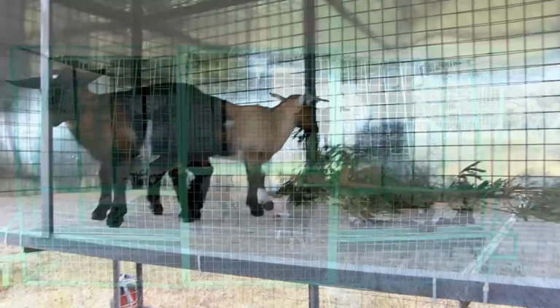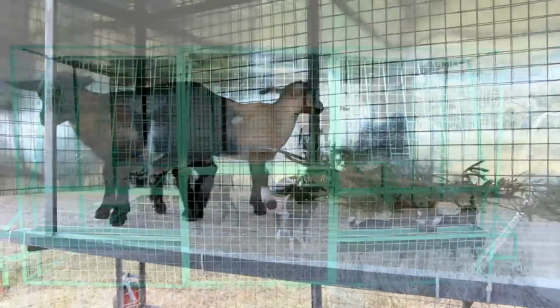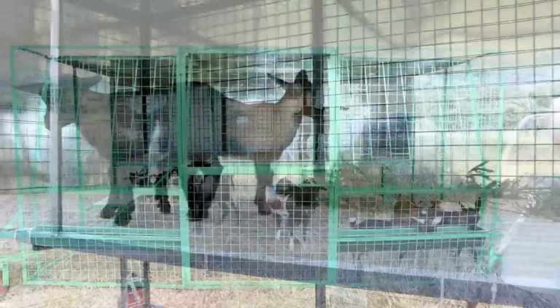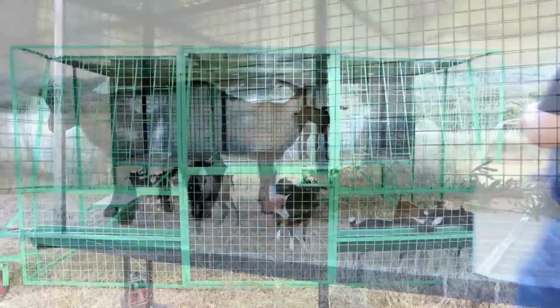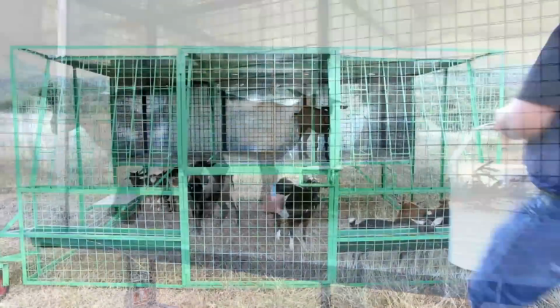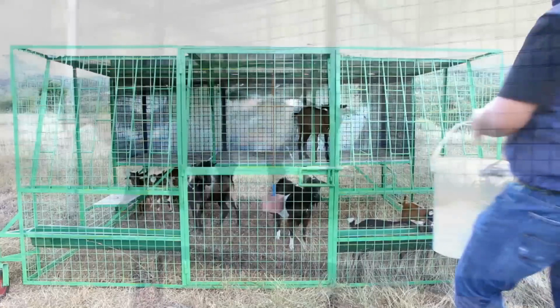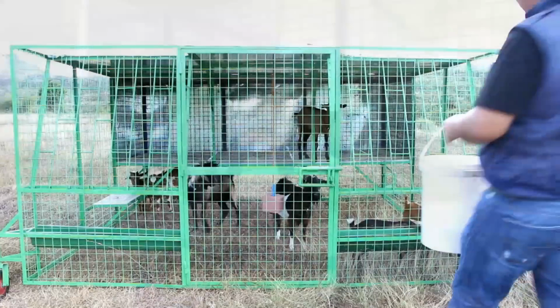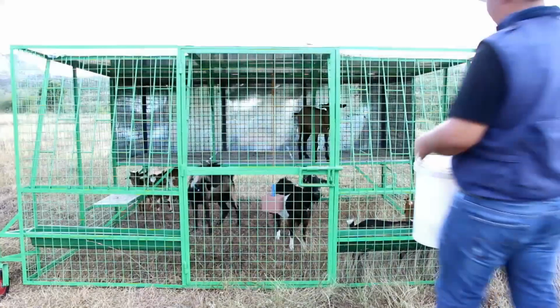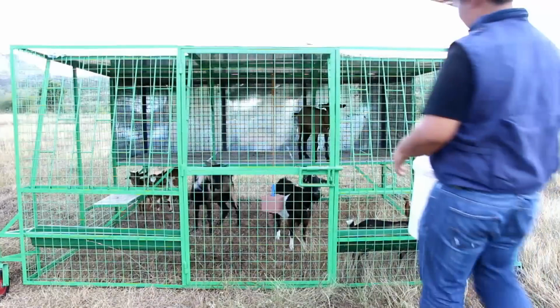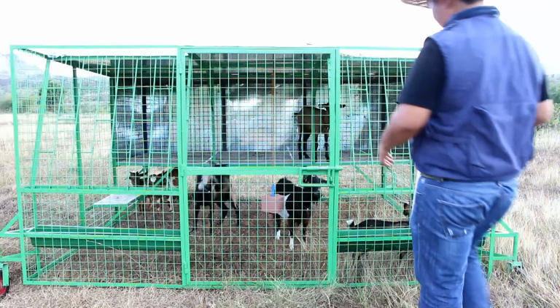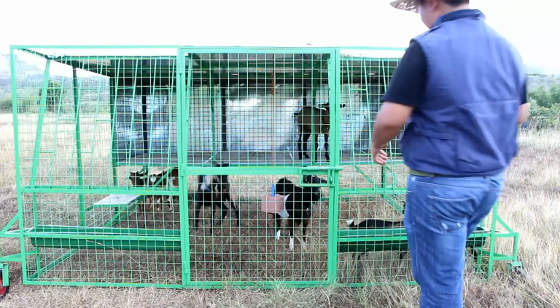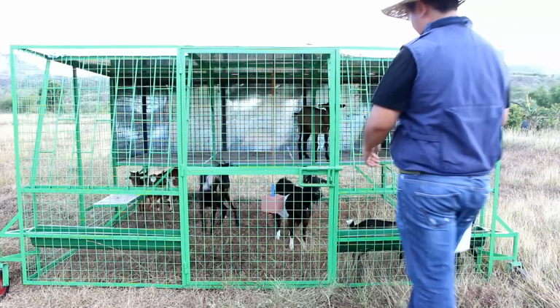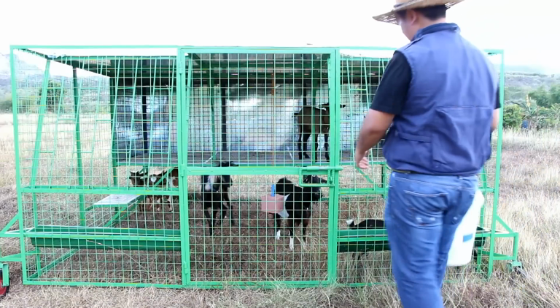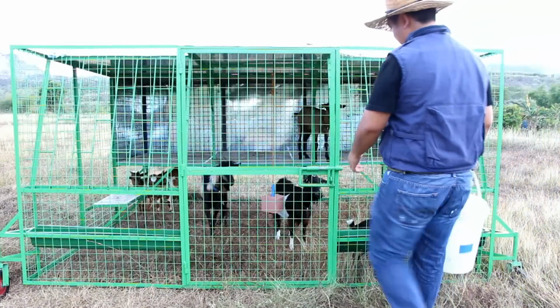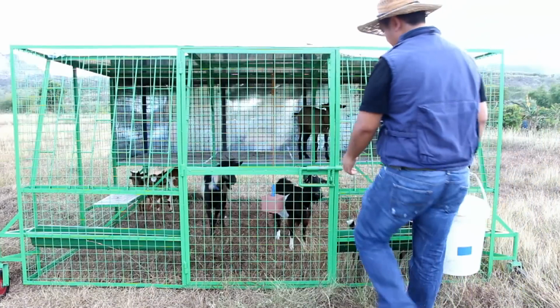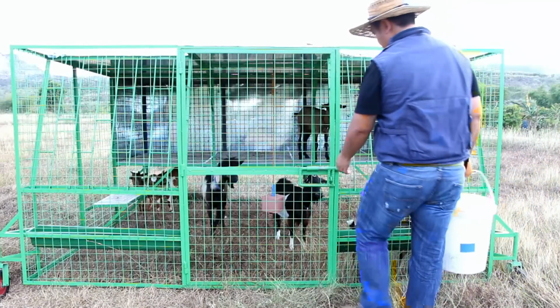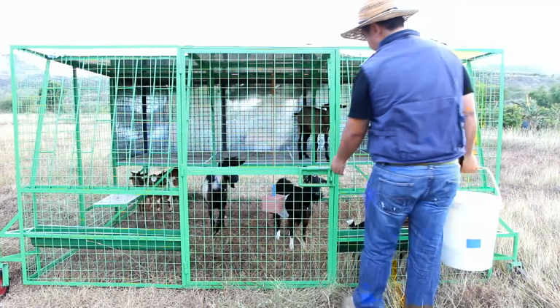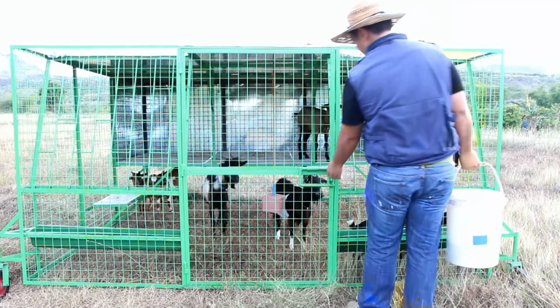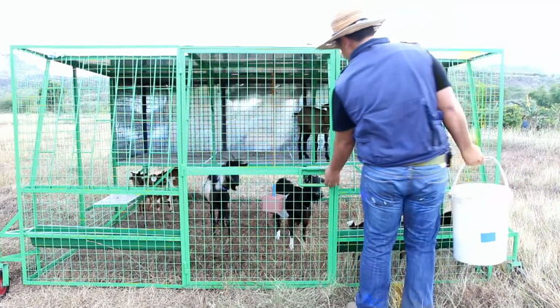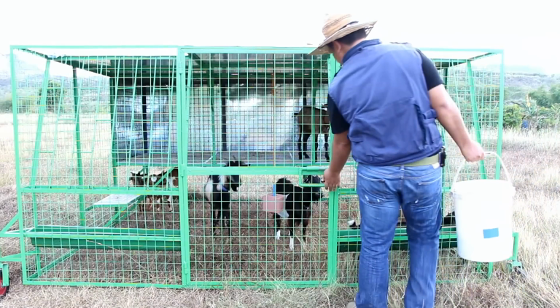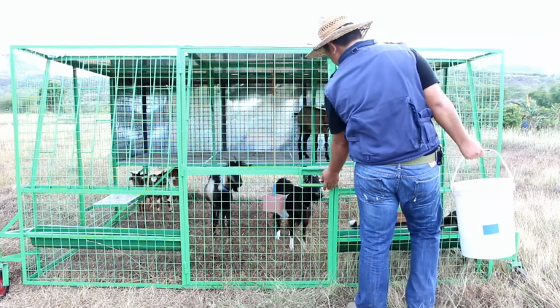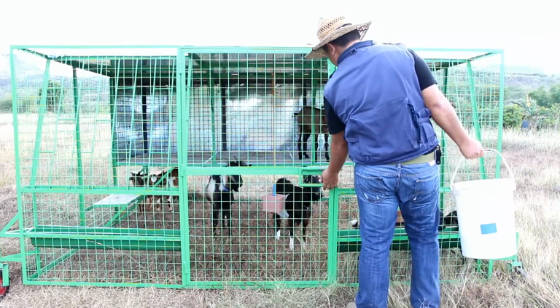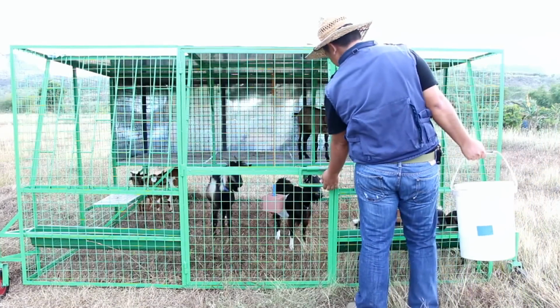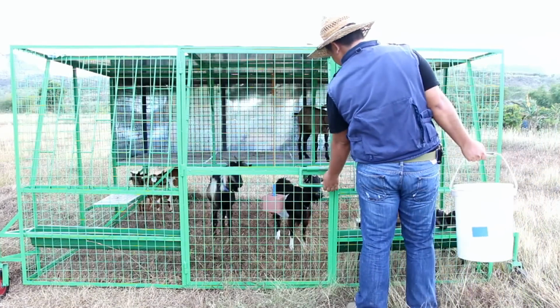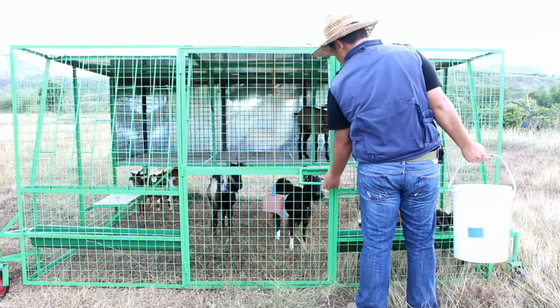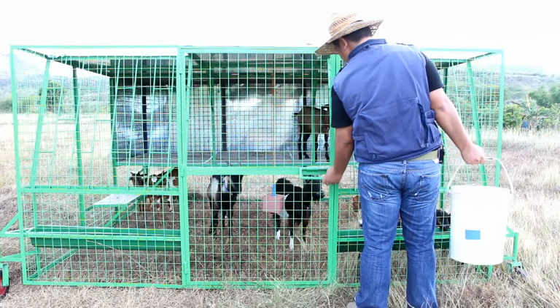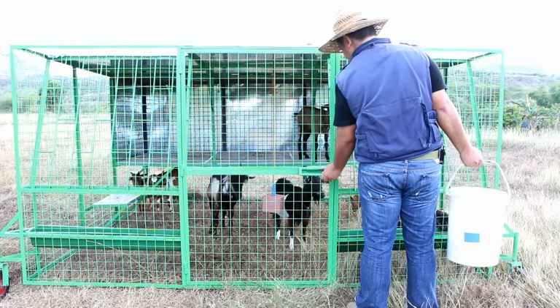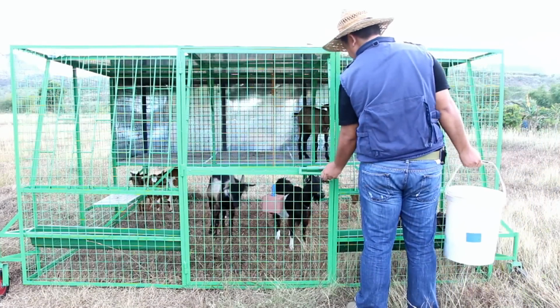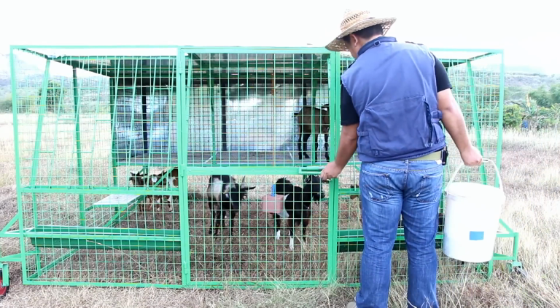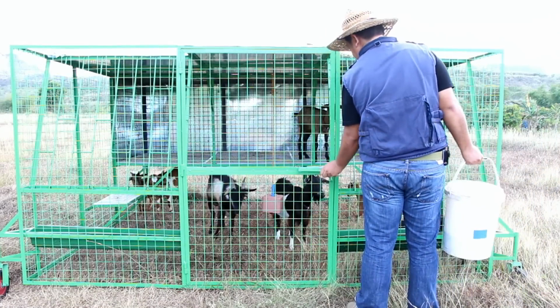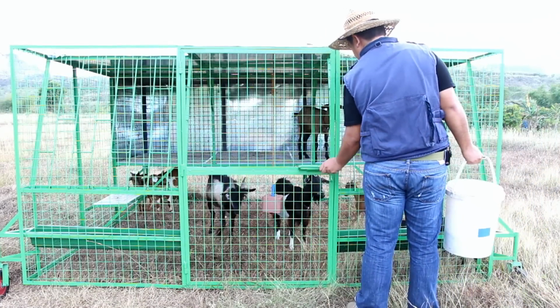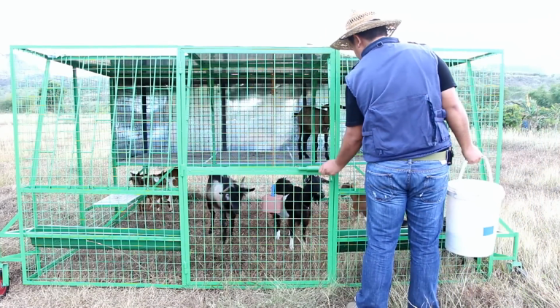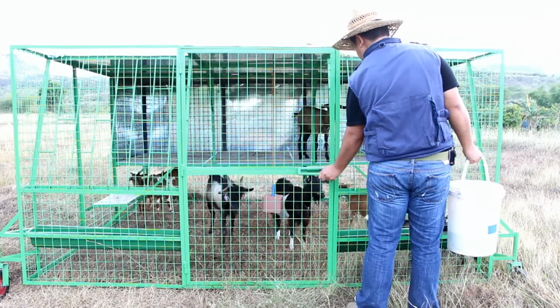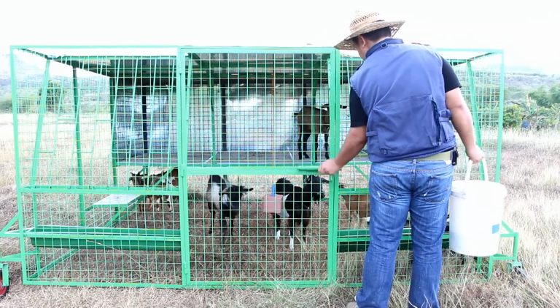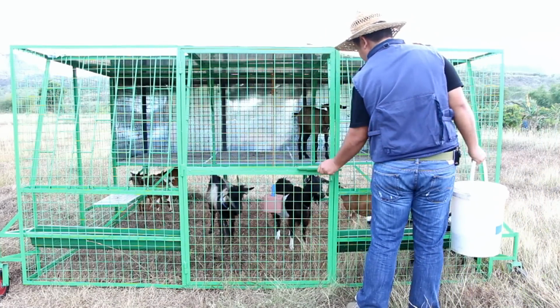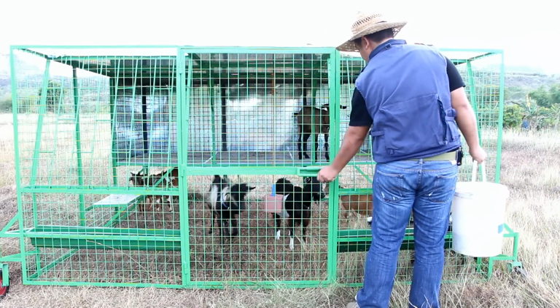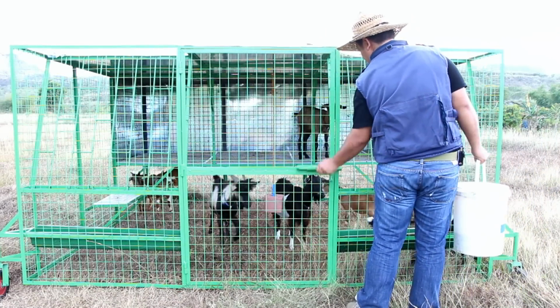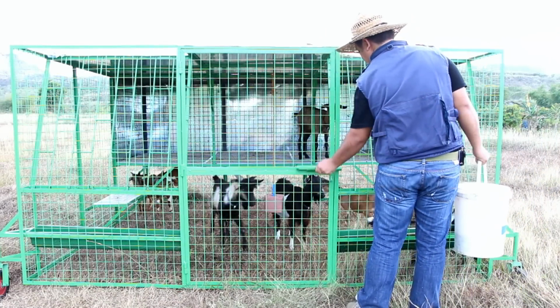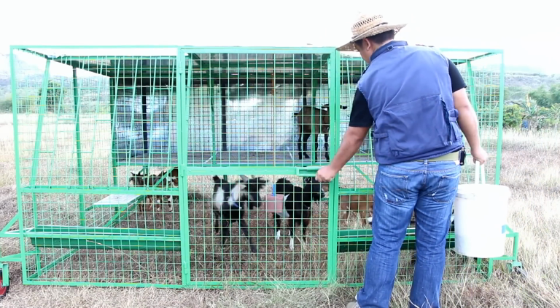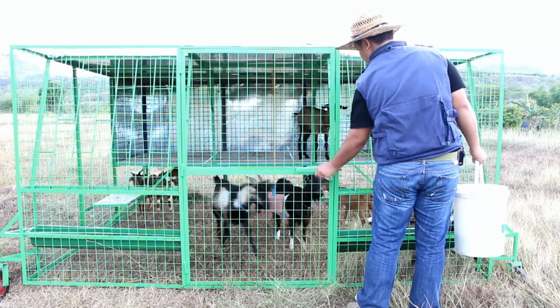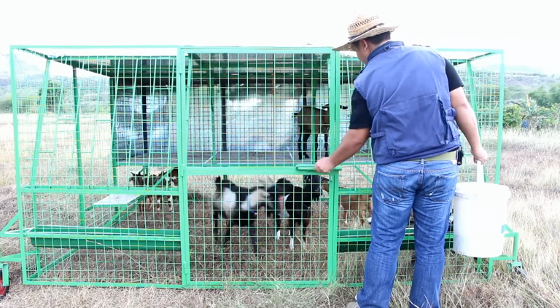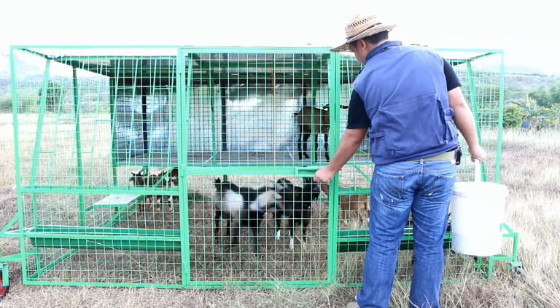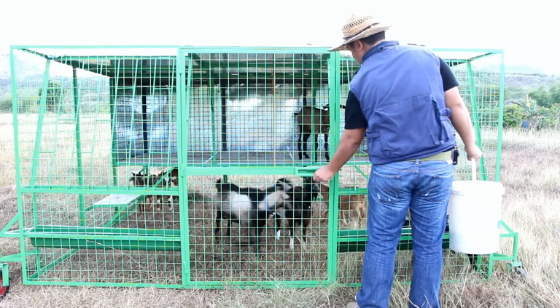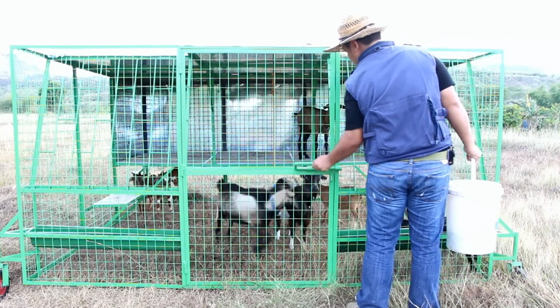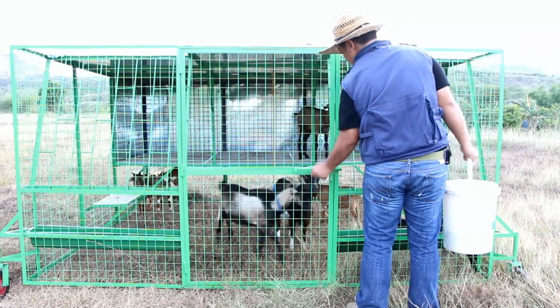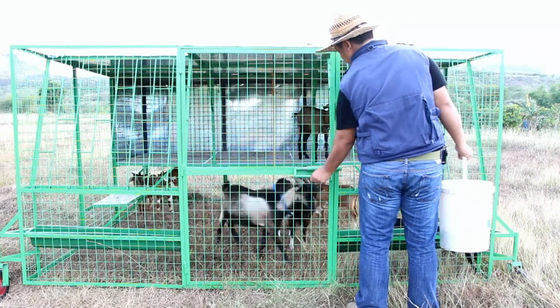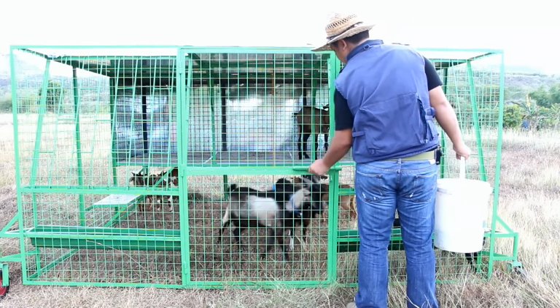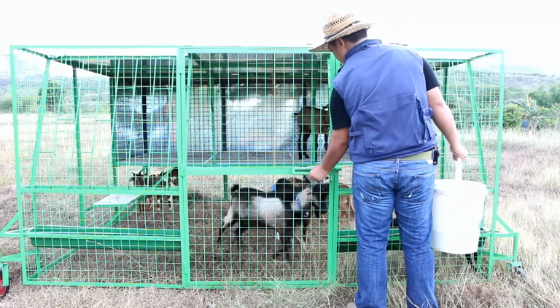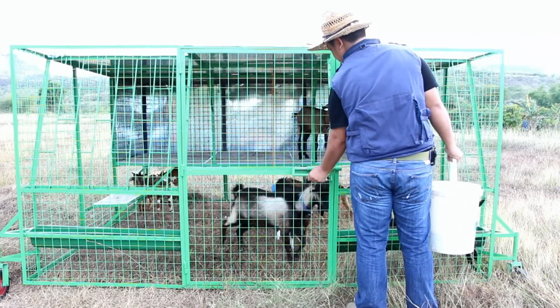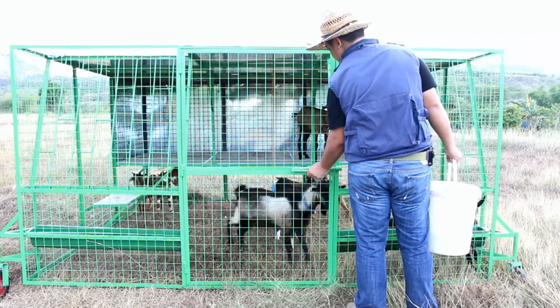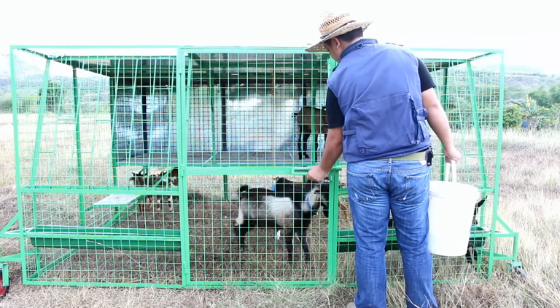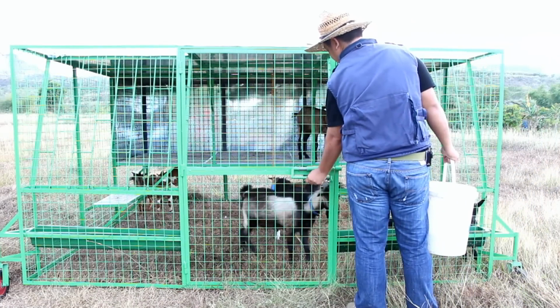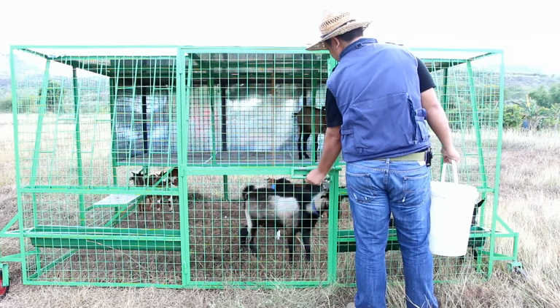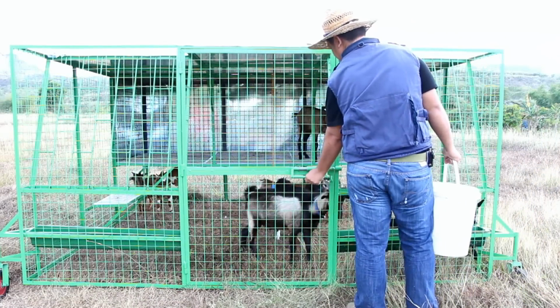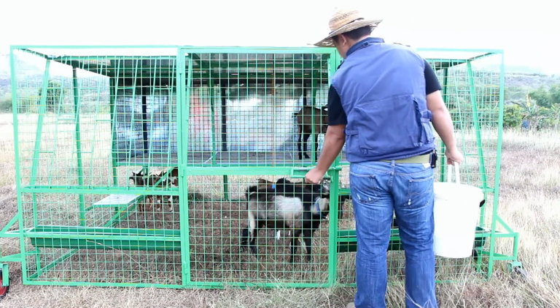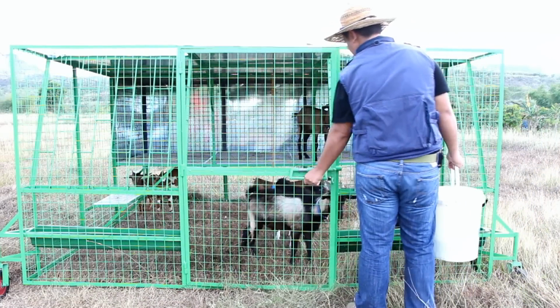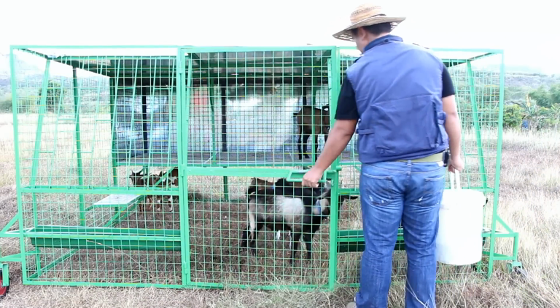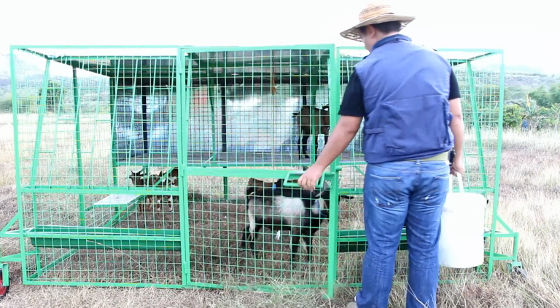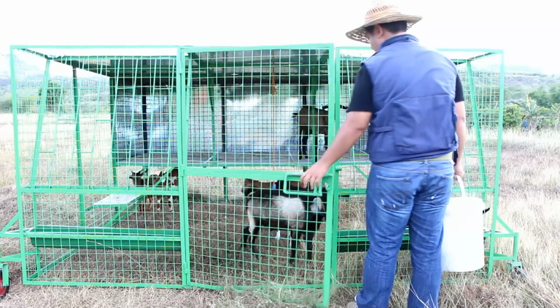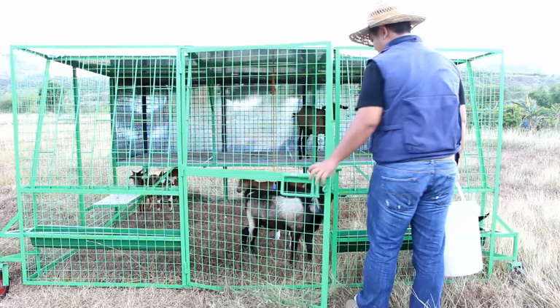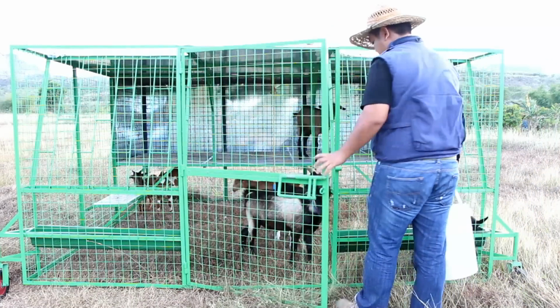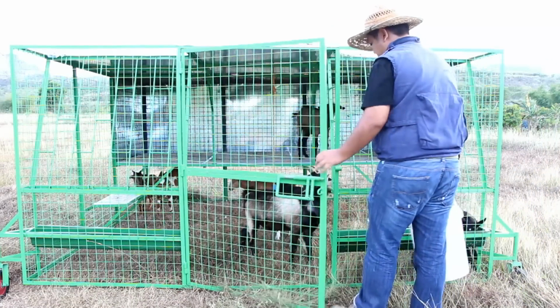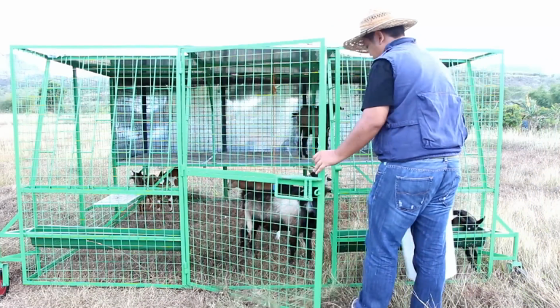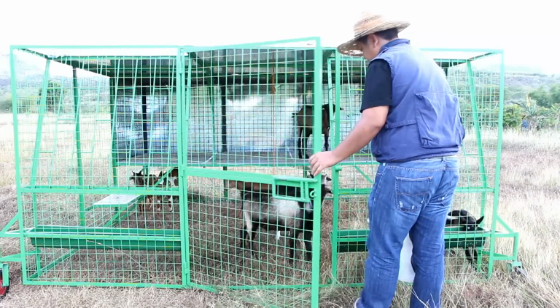During the summer season where the grass is dry, we give our goats supplemental feeds using our fiberglass feeders.